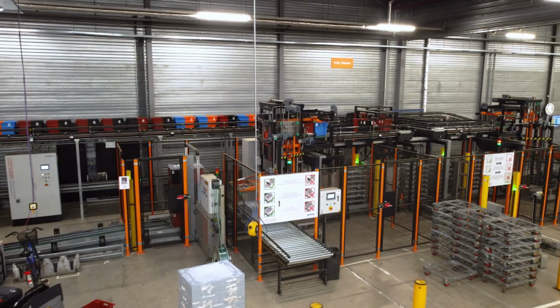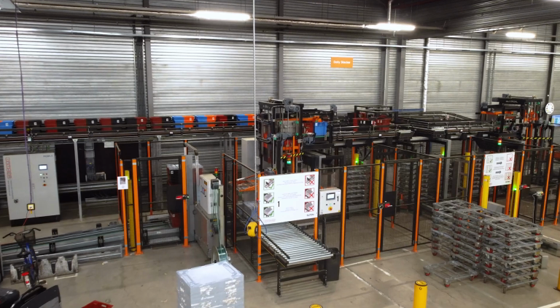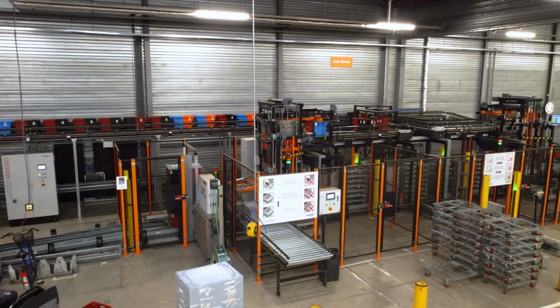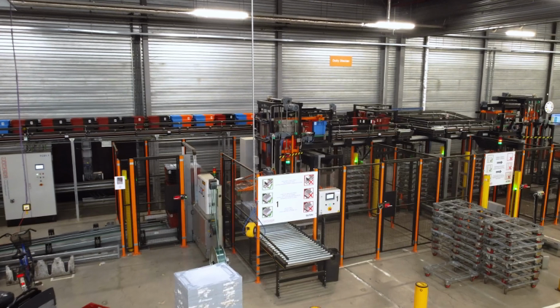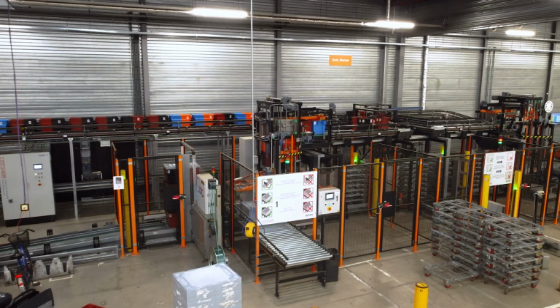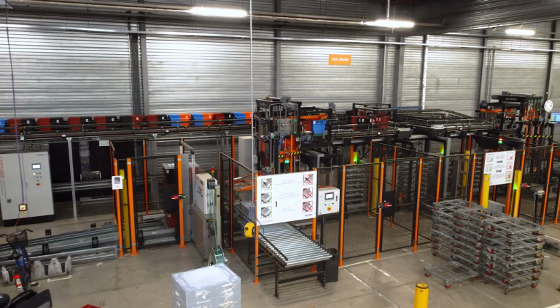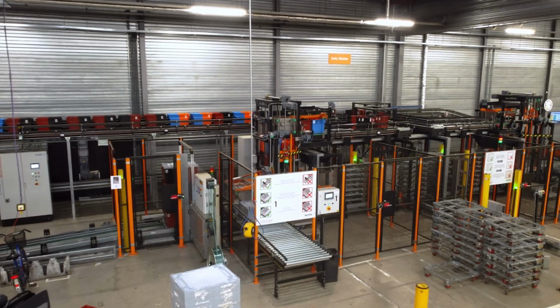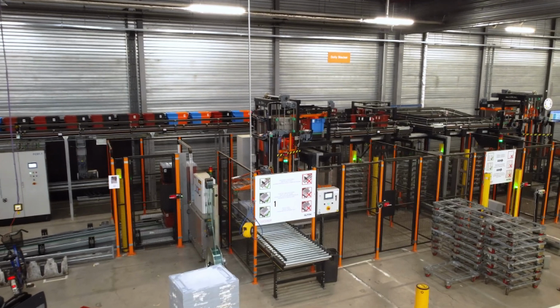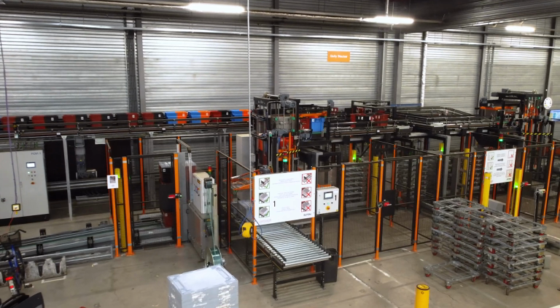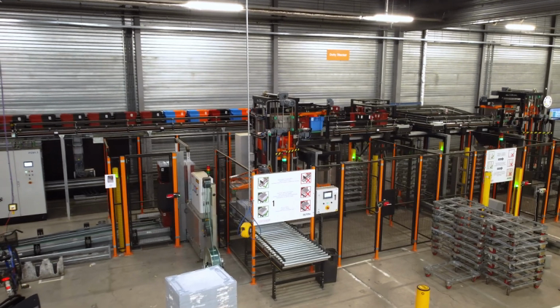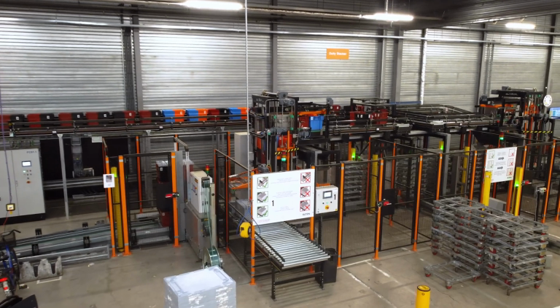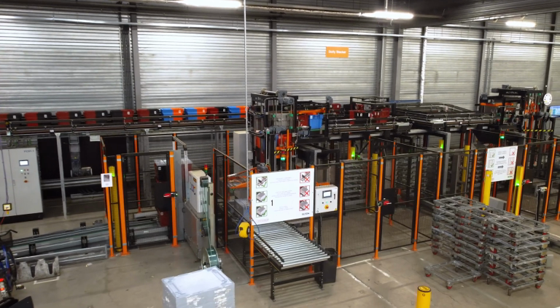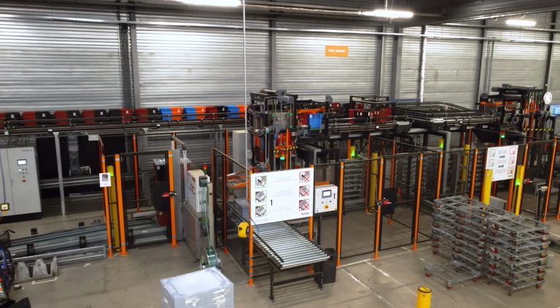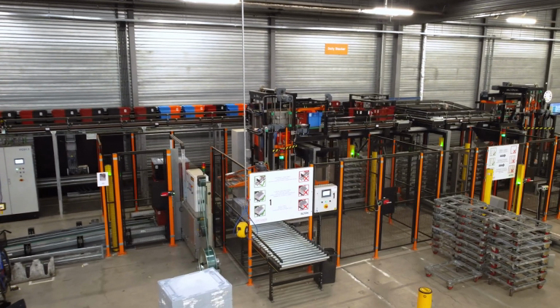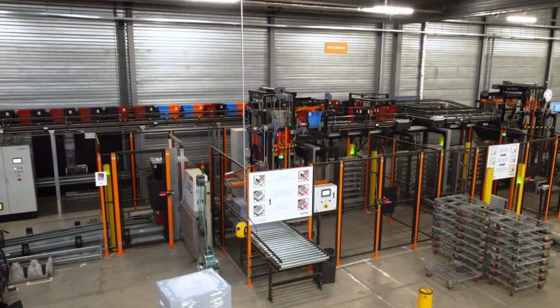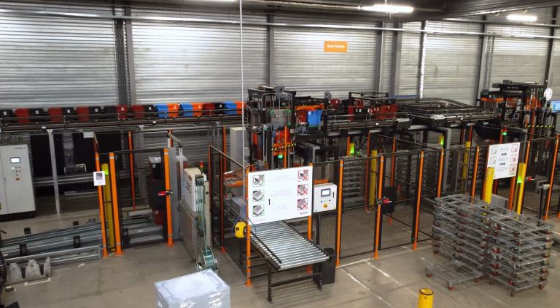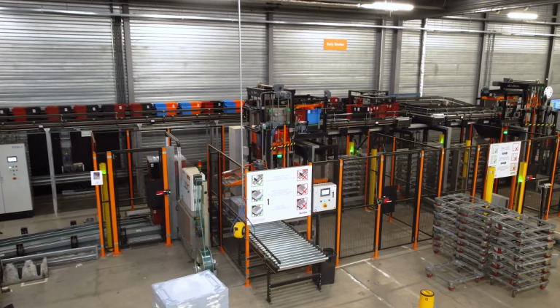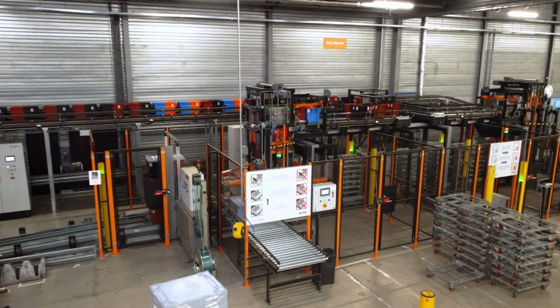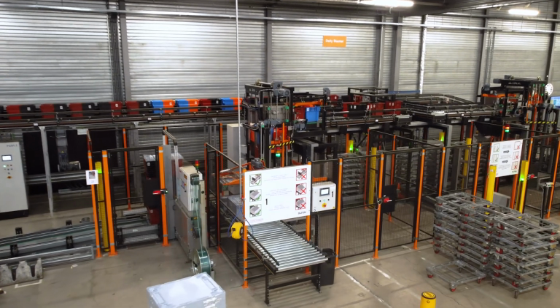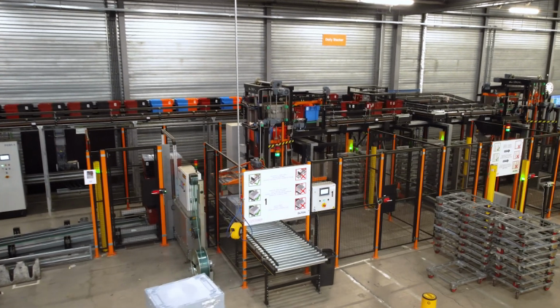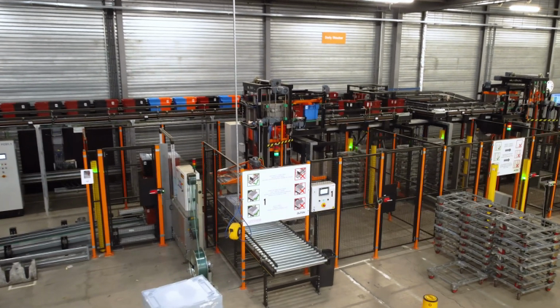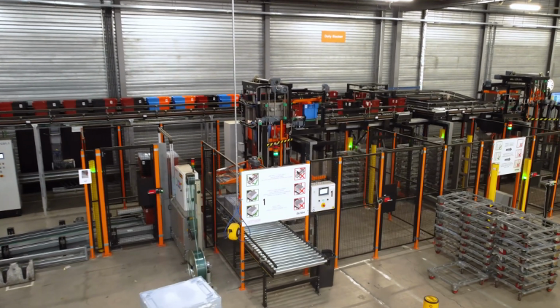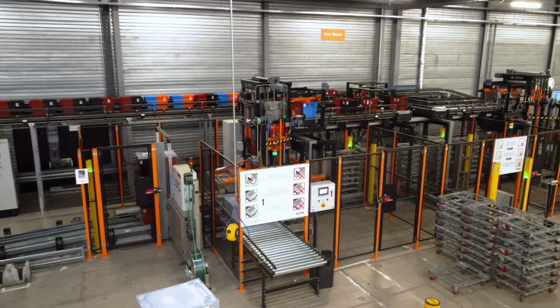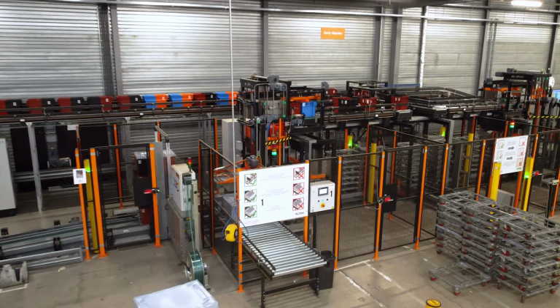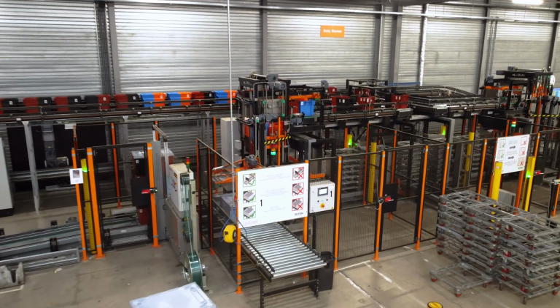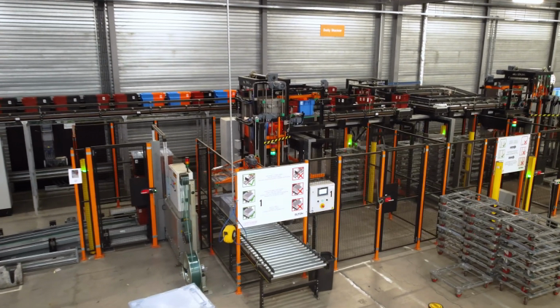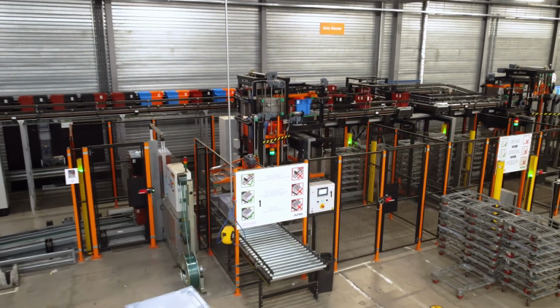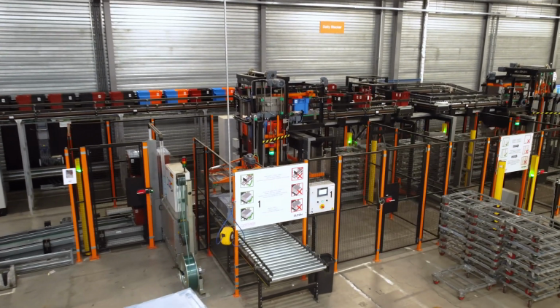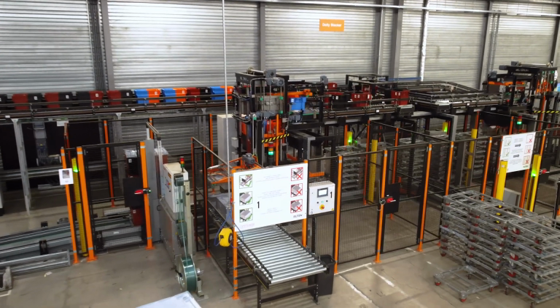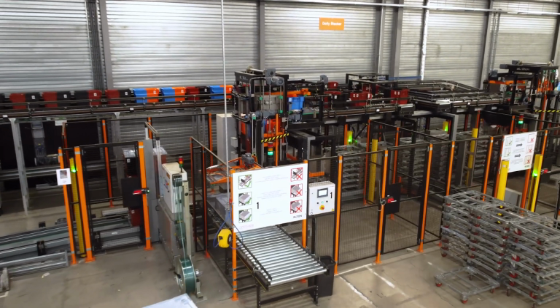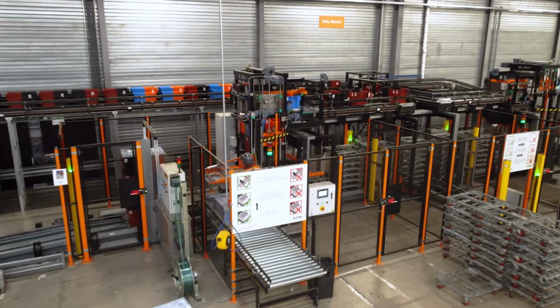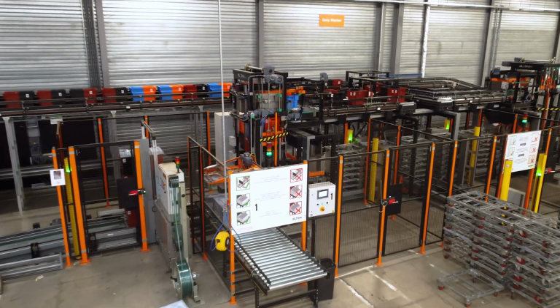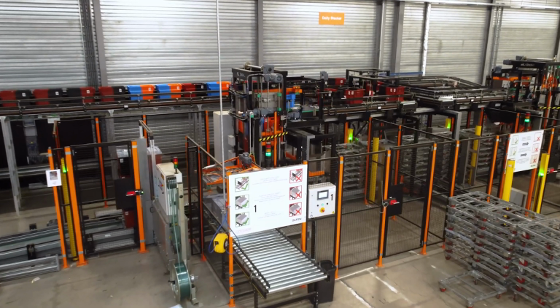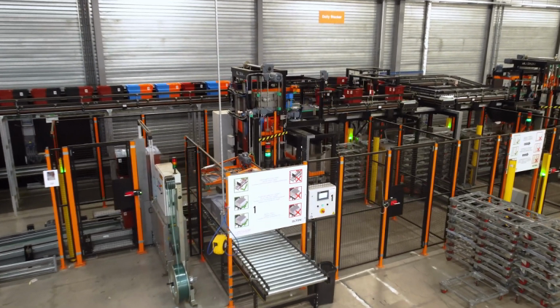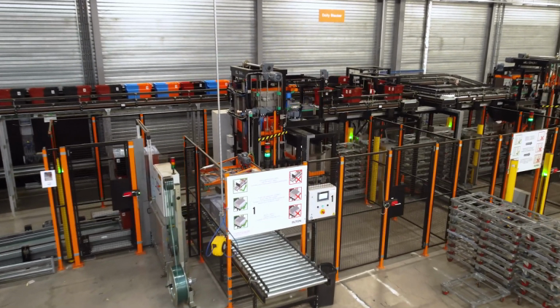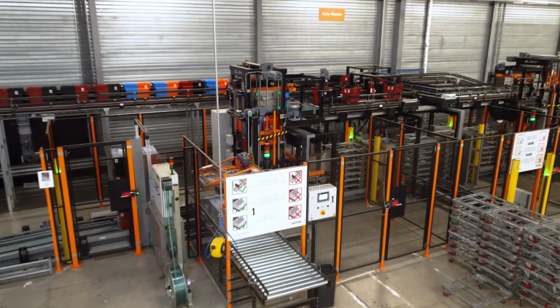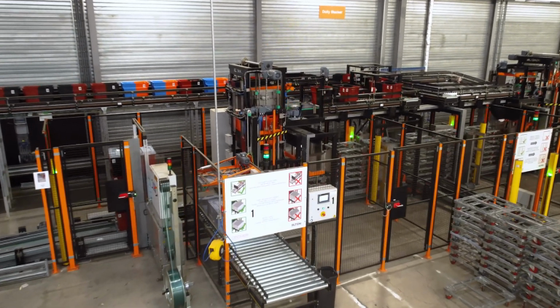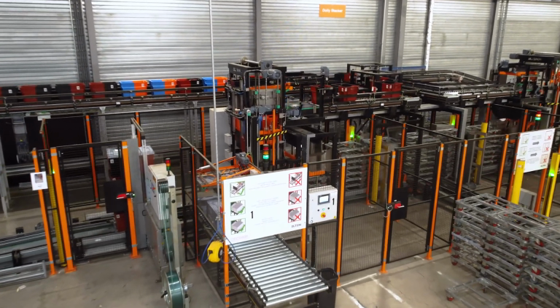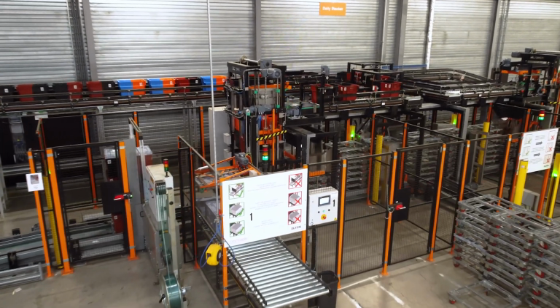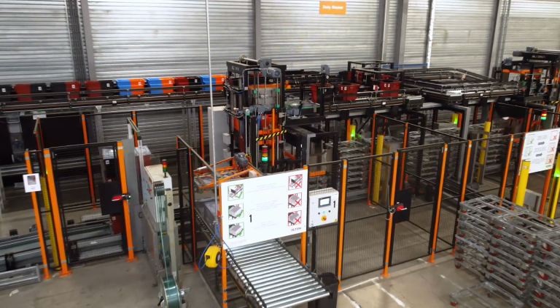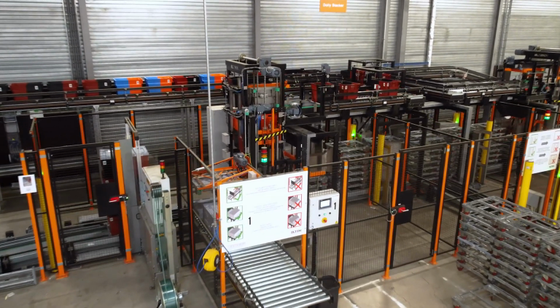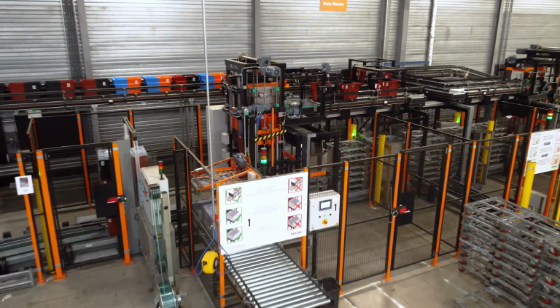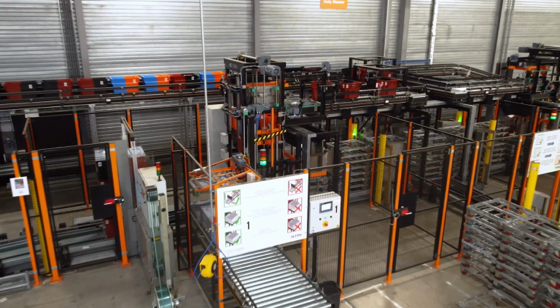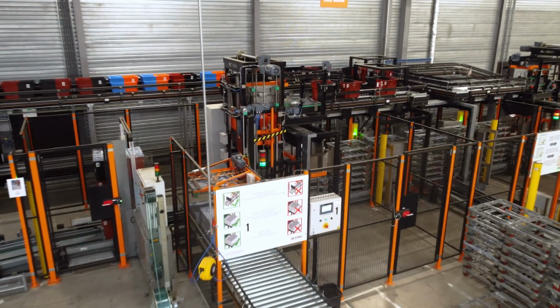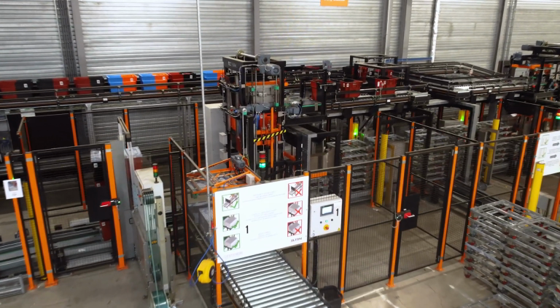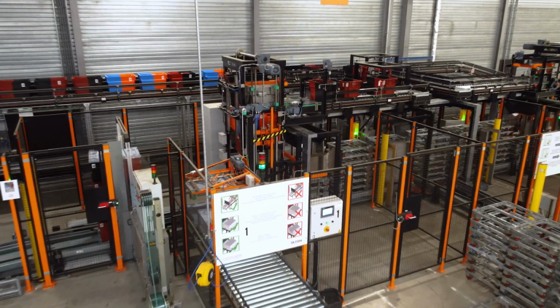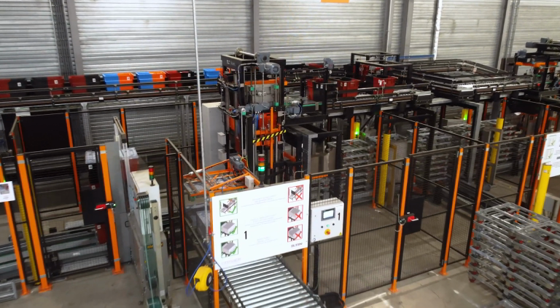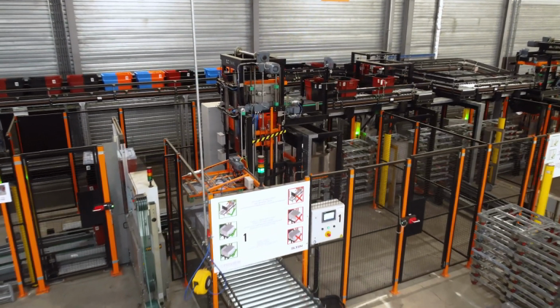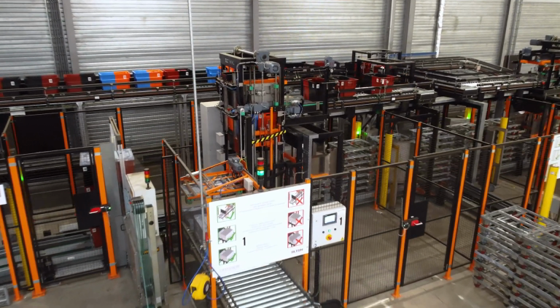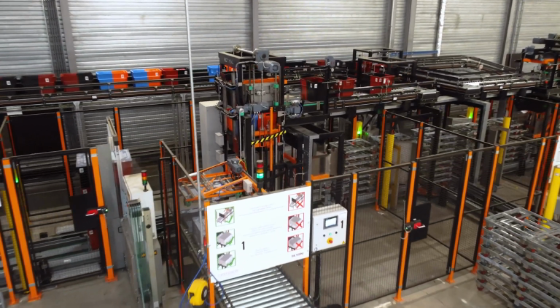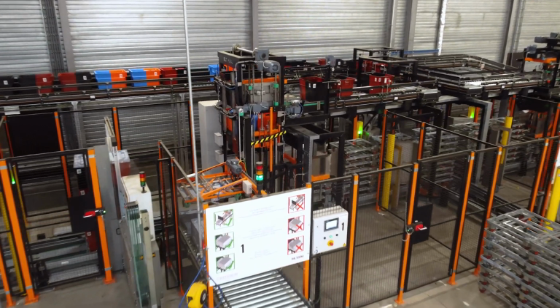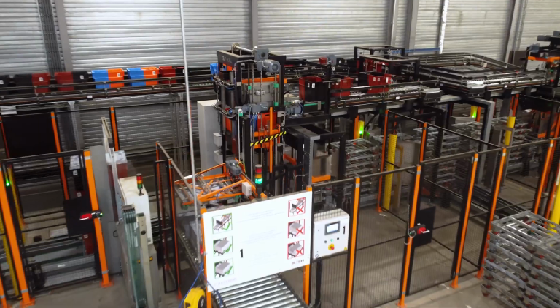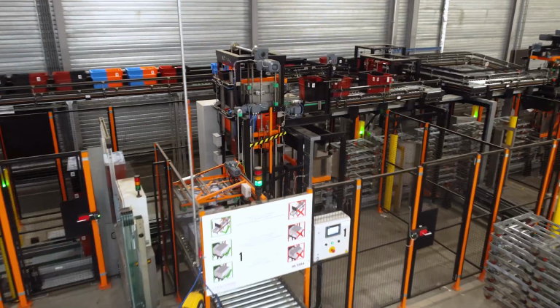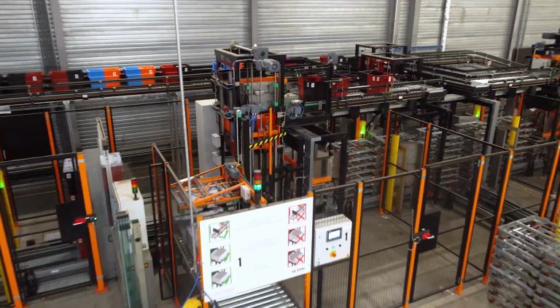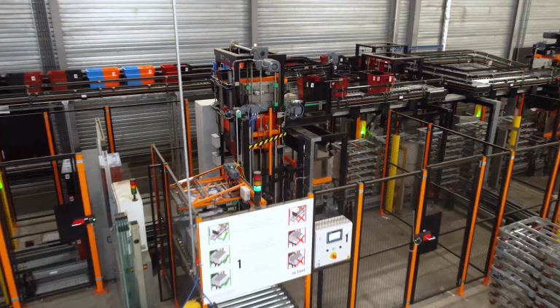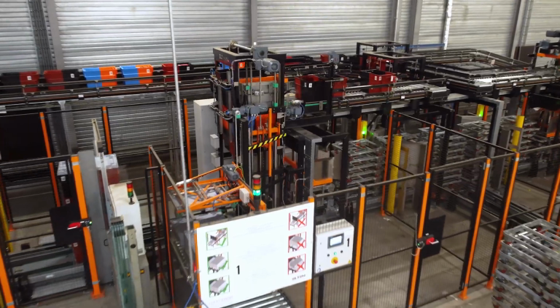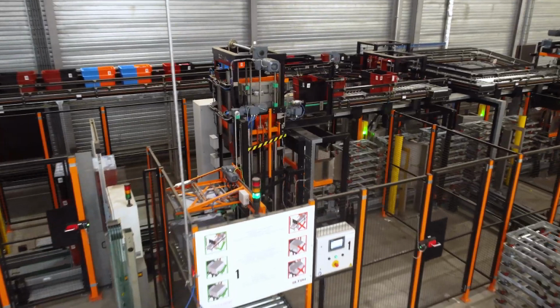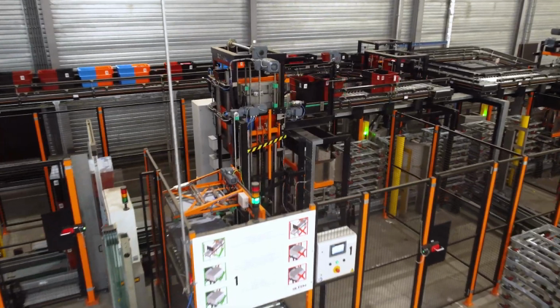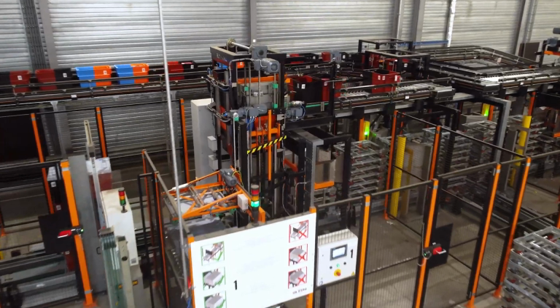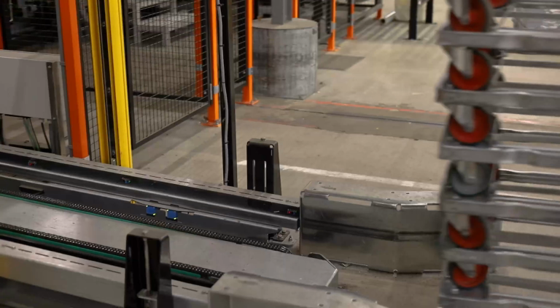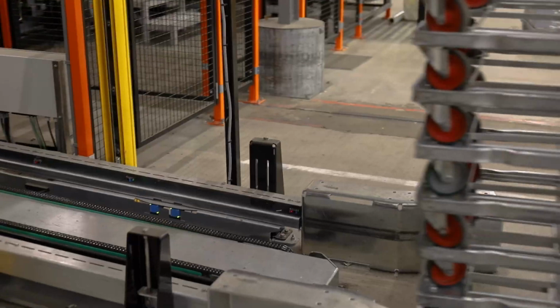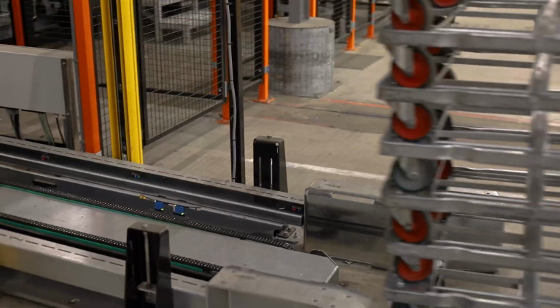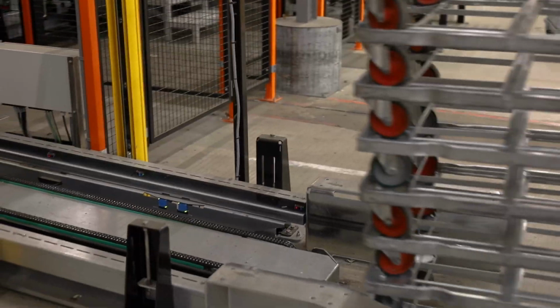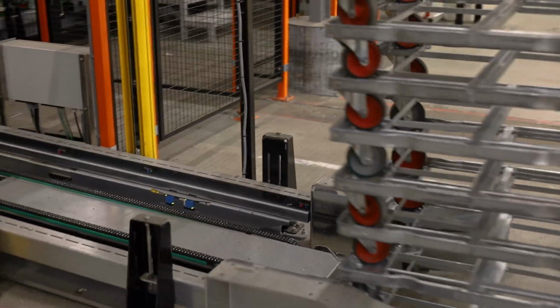For a well-known Dutch retailer of household goods, Elton delivered two high-speed automatic dolly loaders.